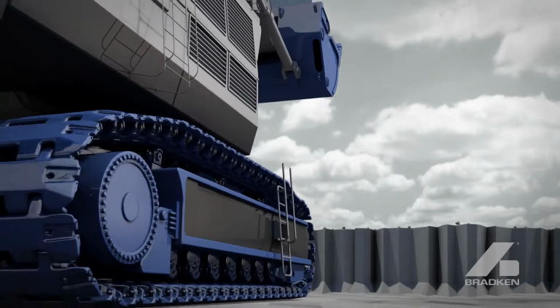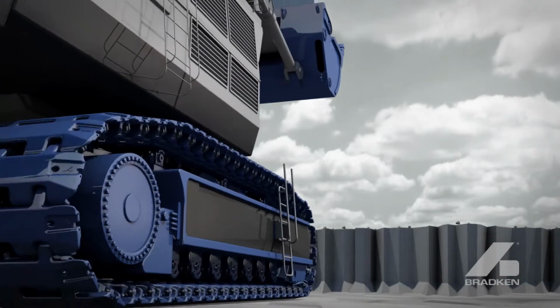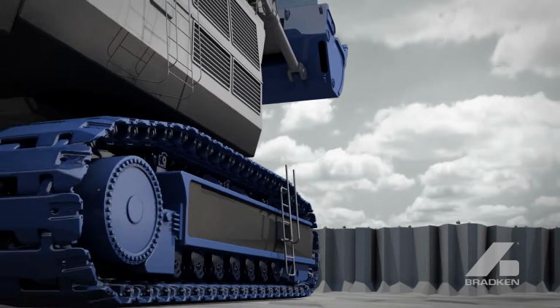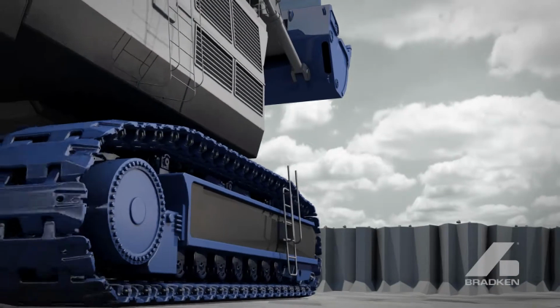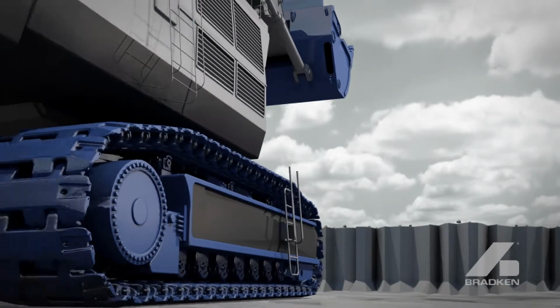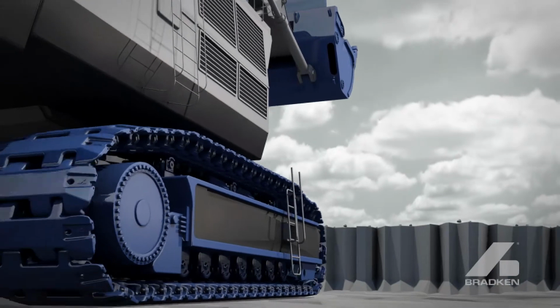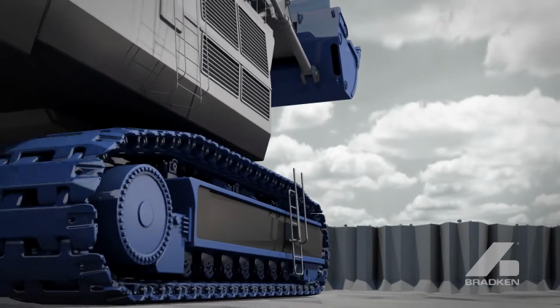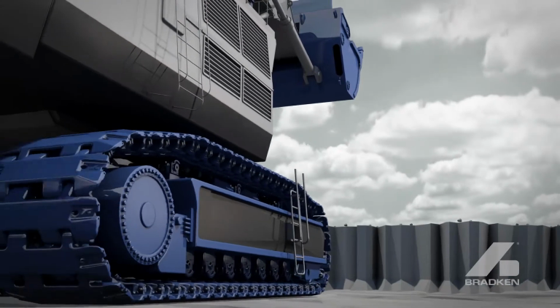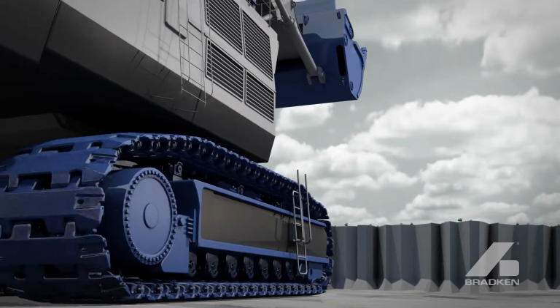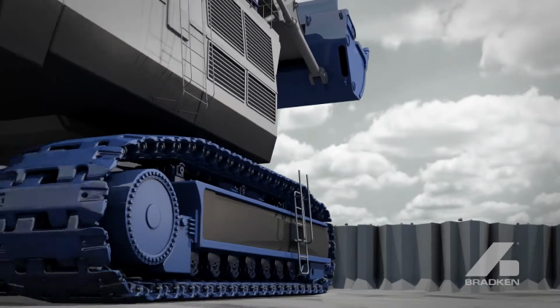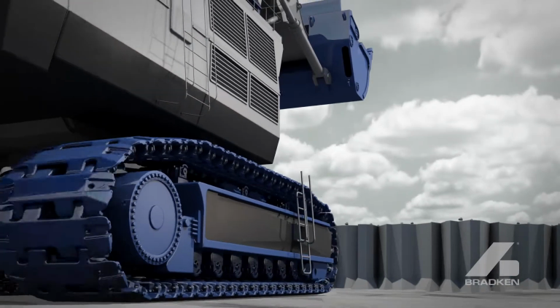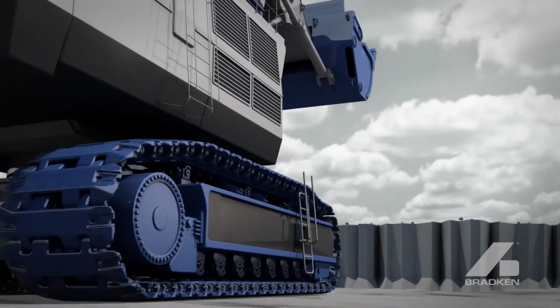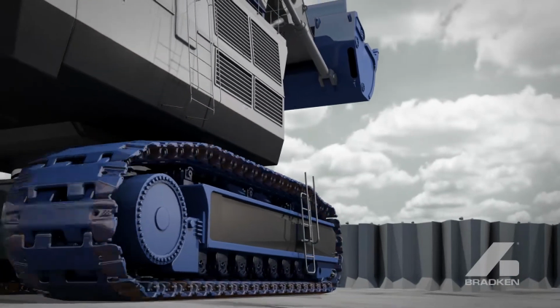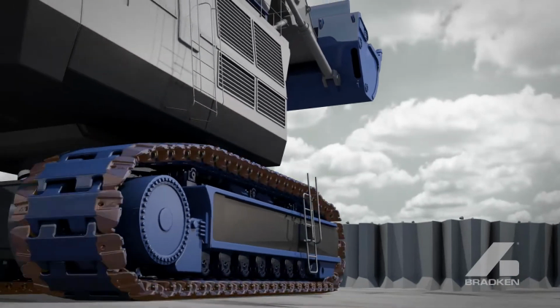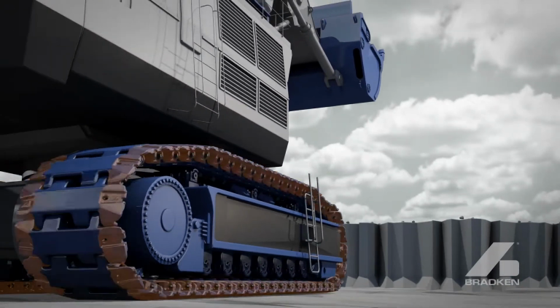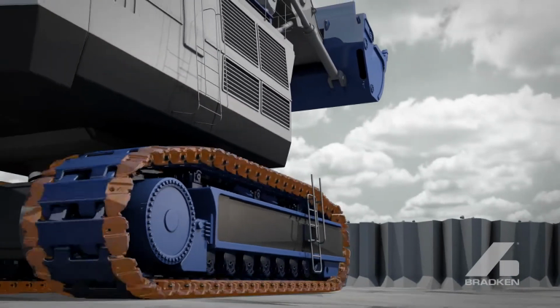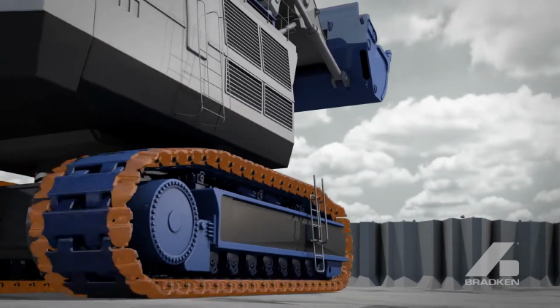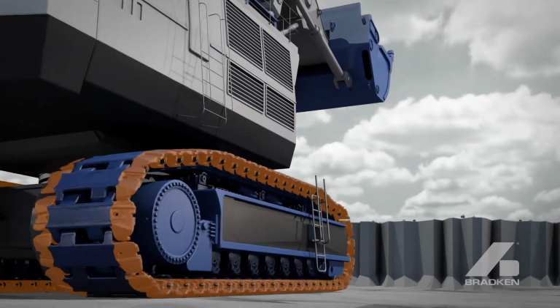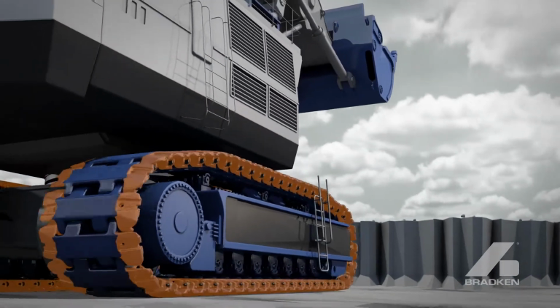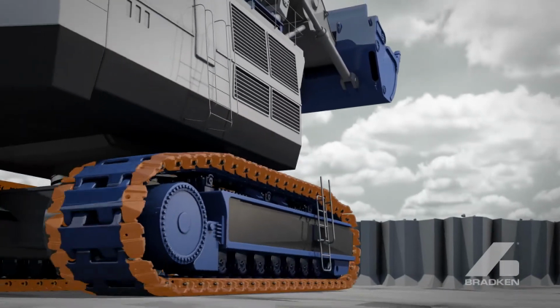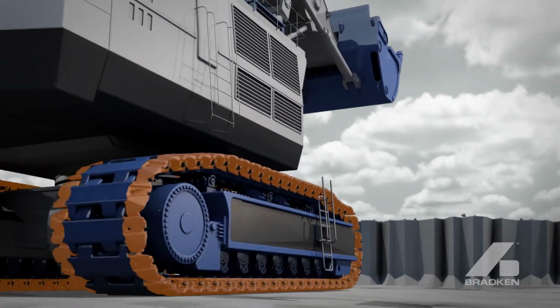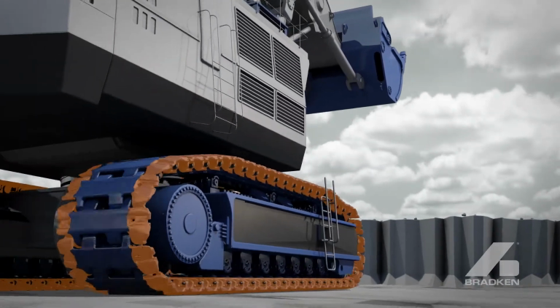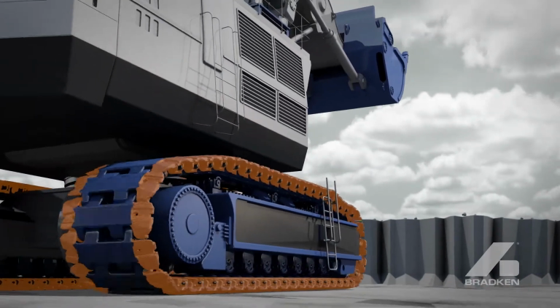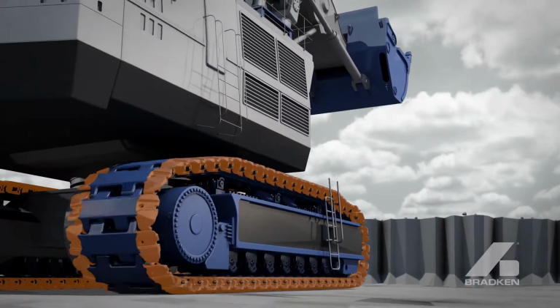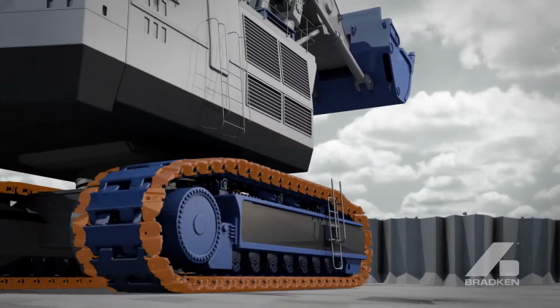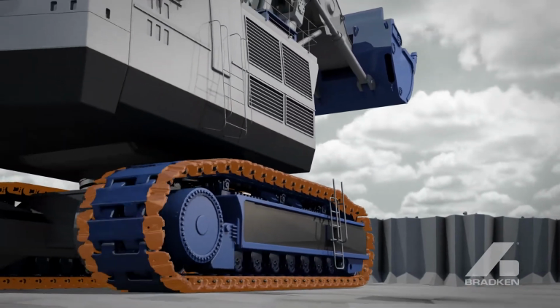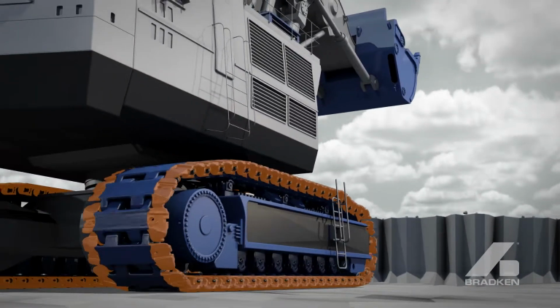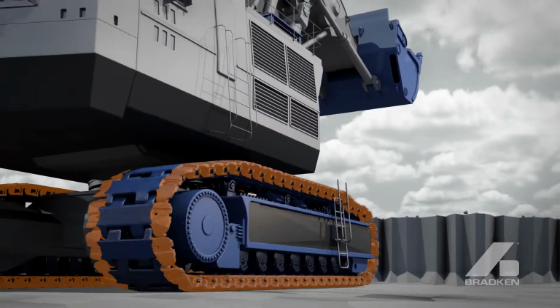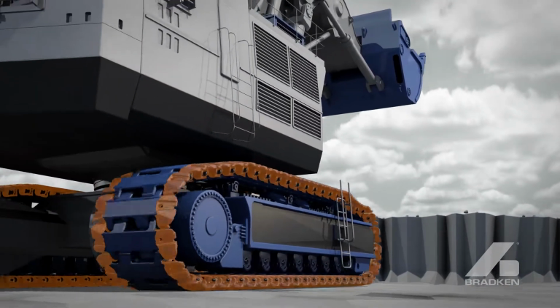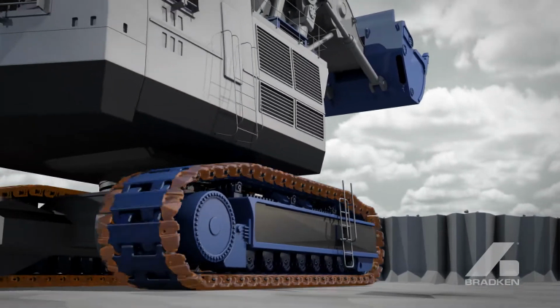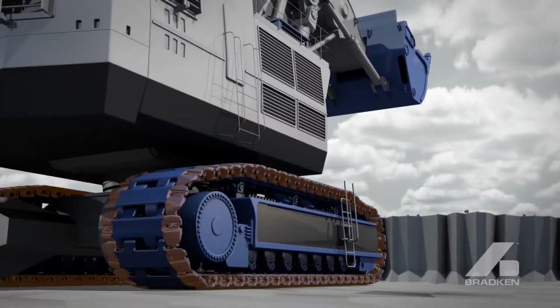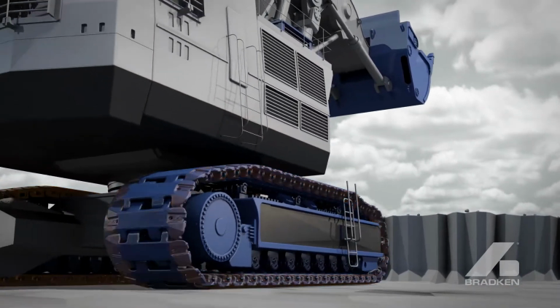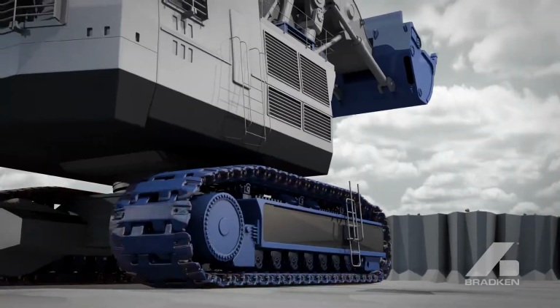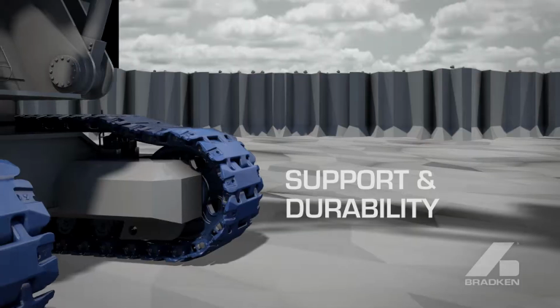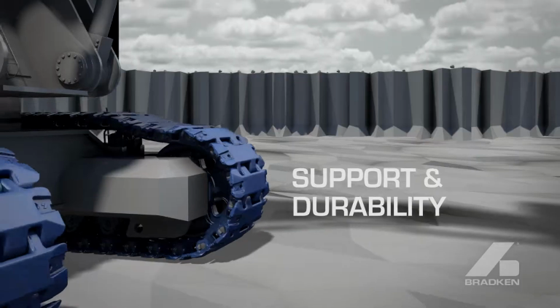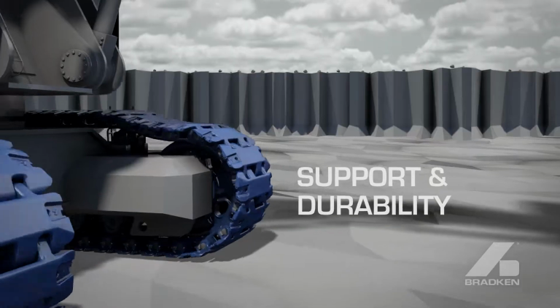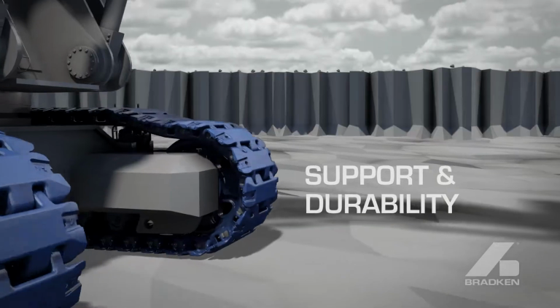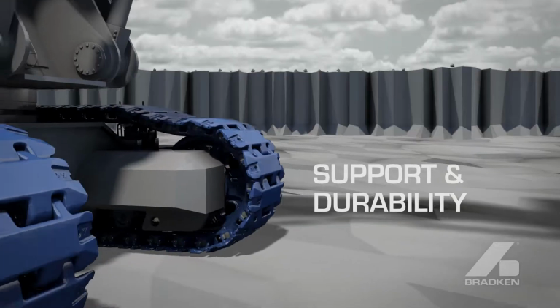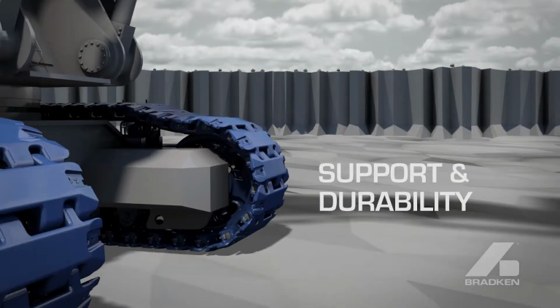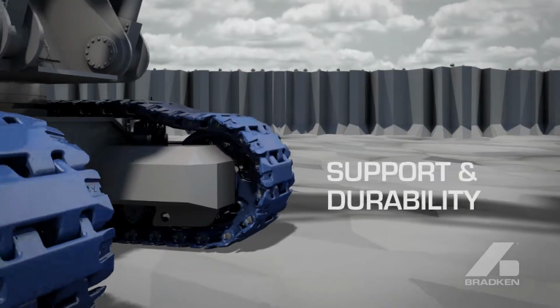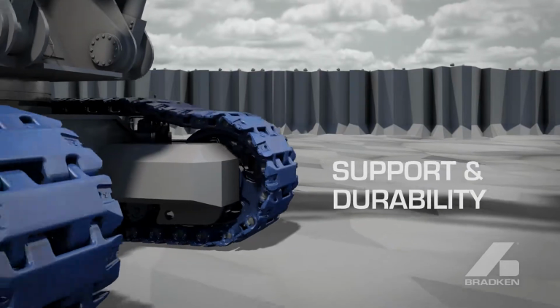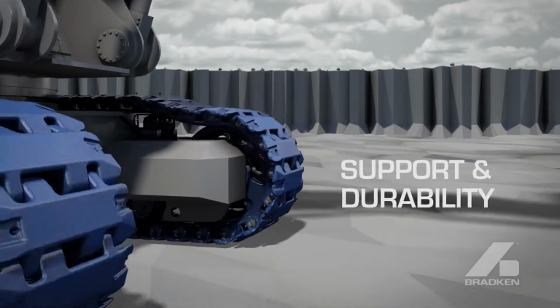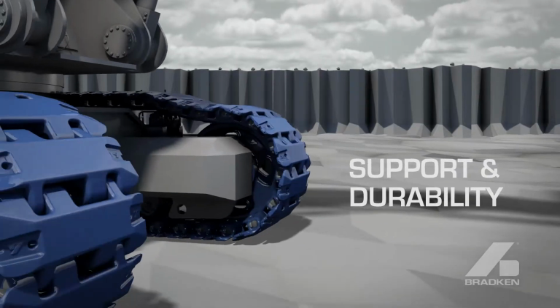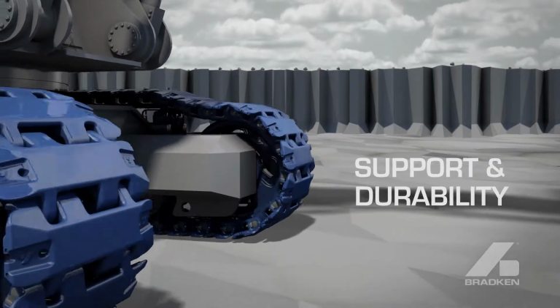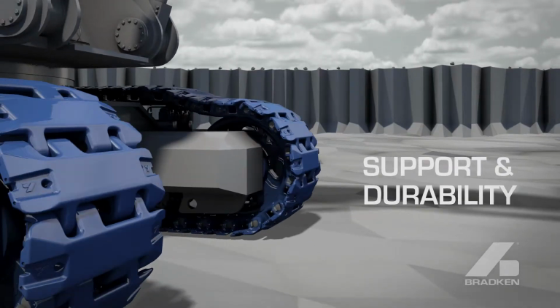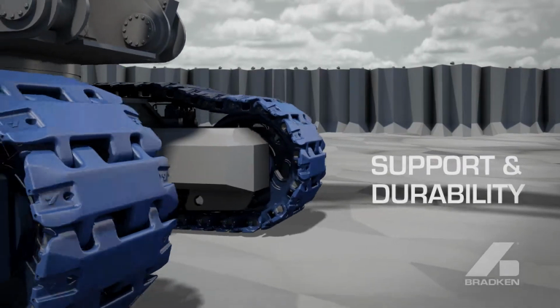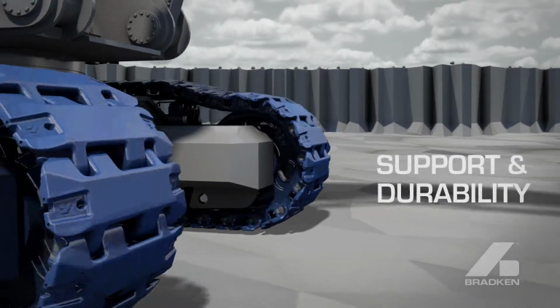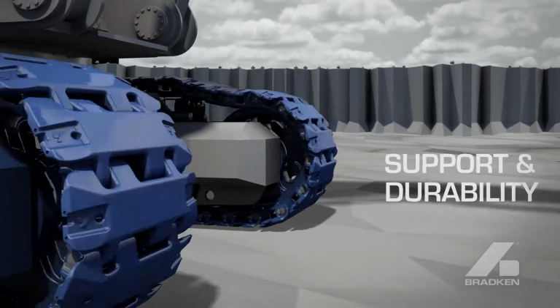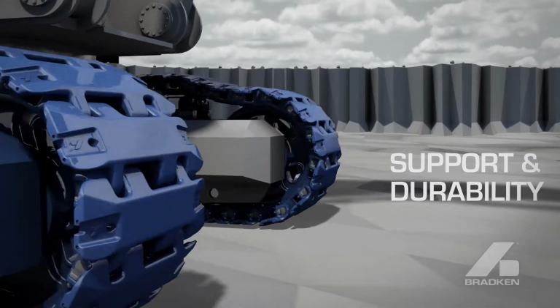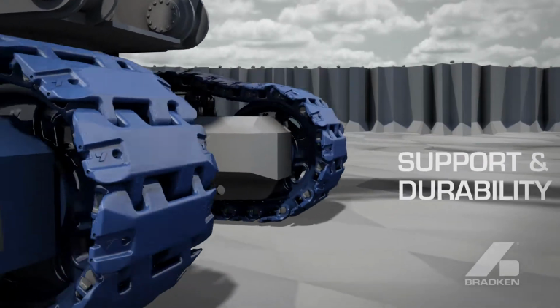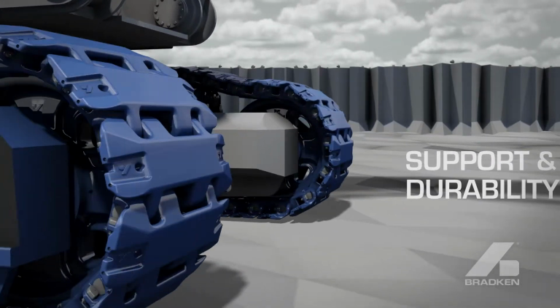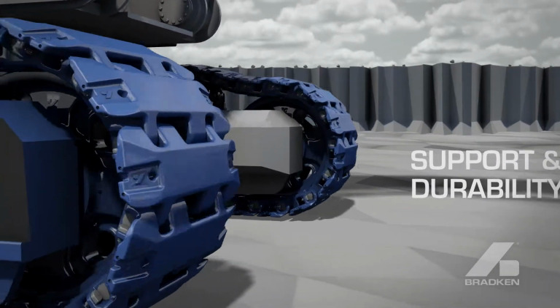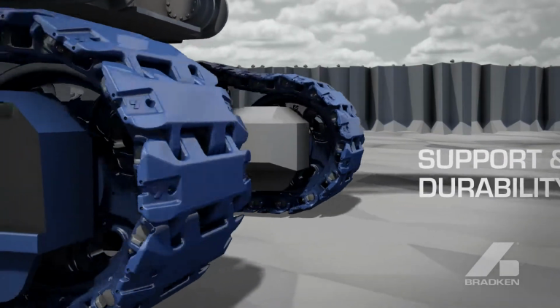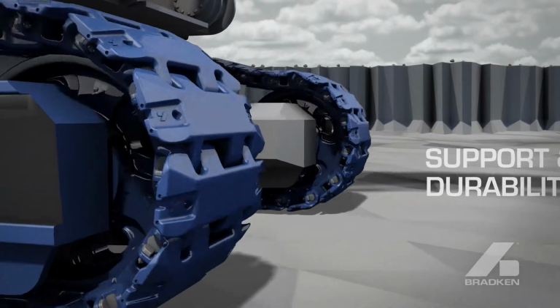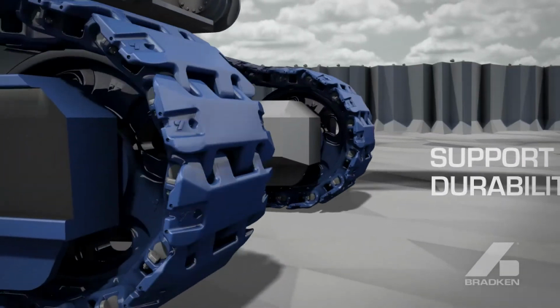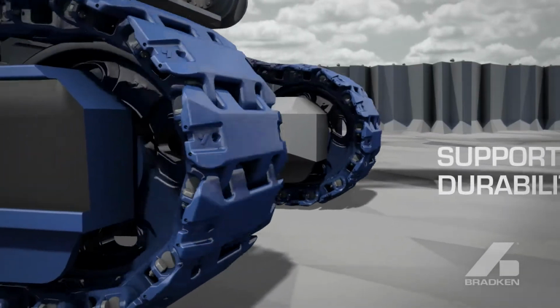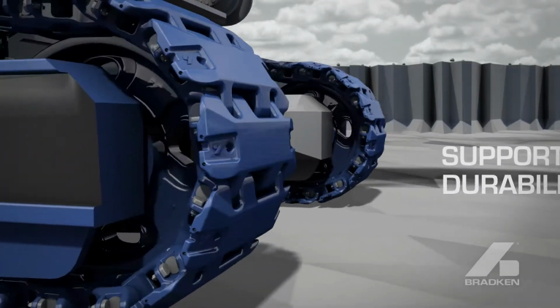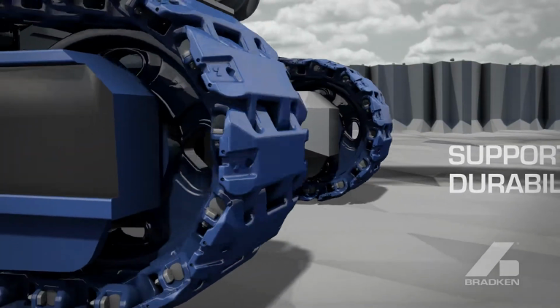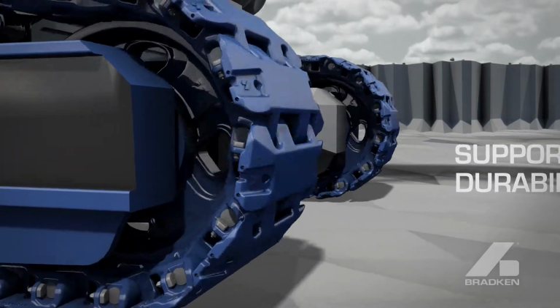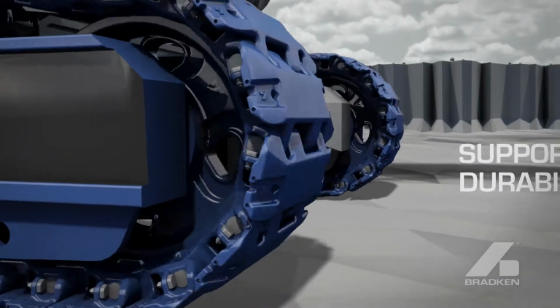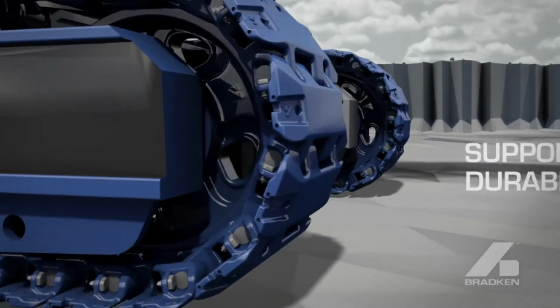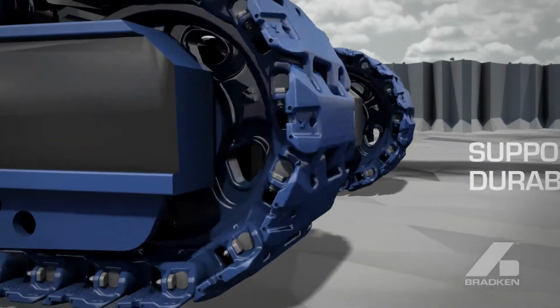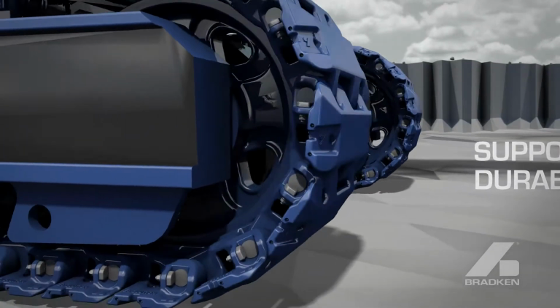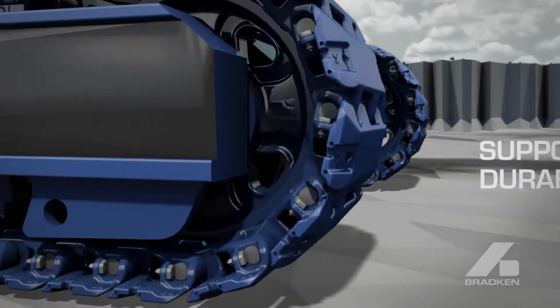Redesigned and strengthened, our Grouser wingtip provides greater support and durability in uneven pit conditions.